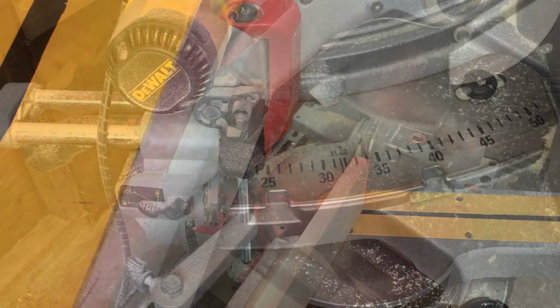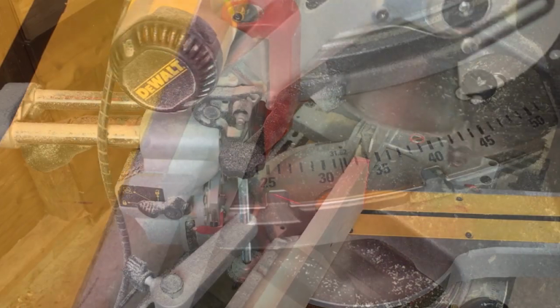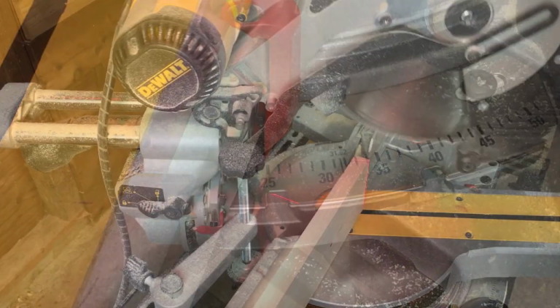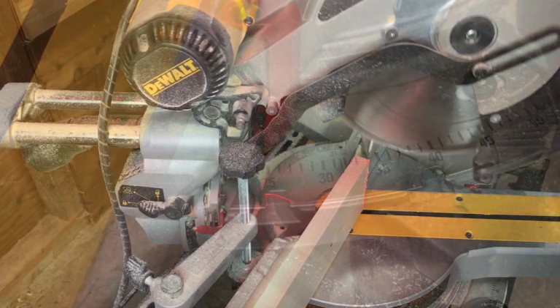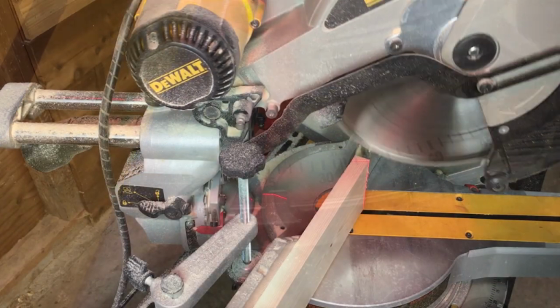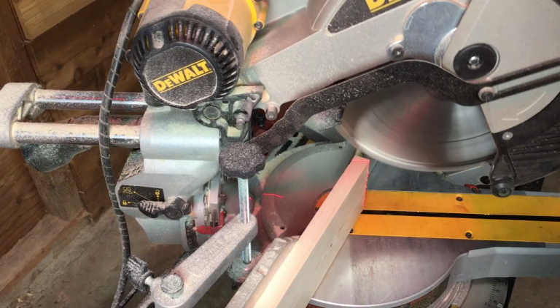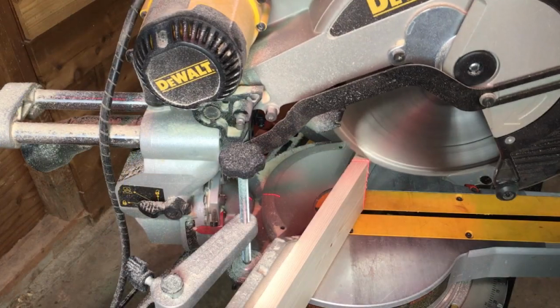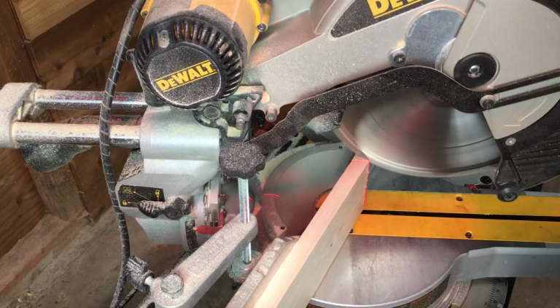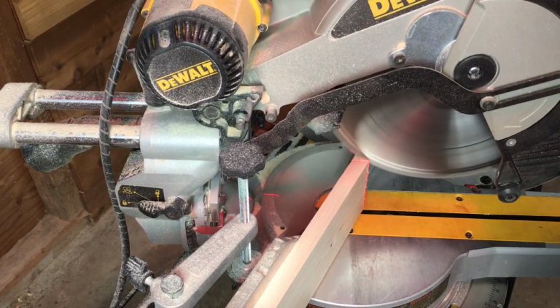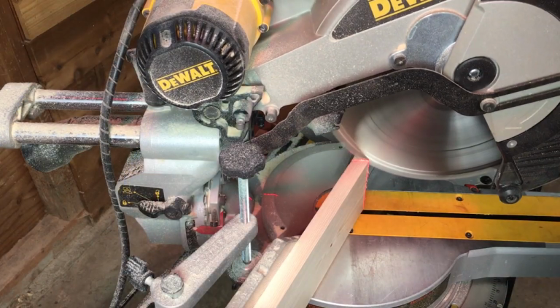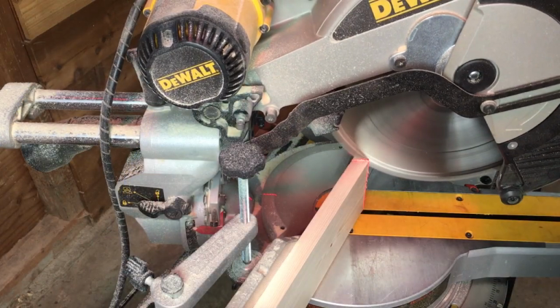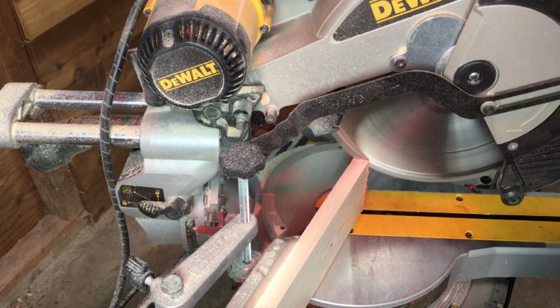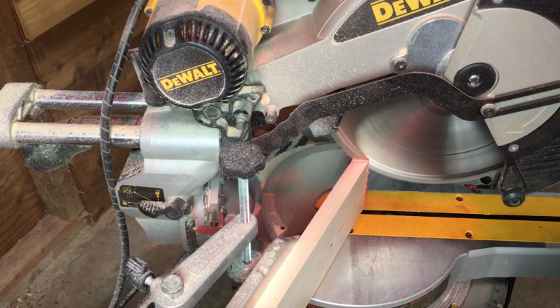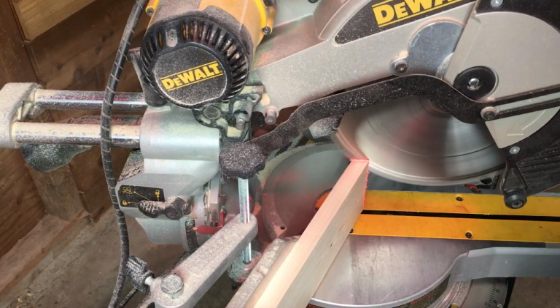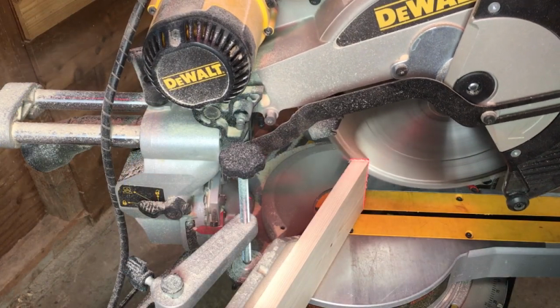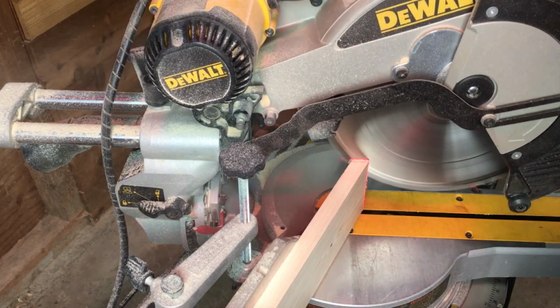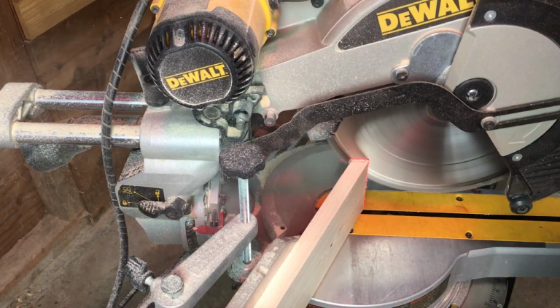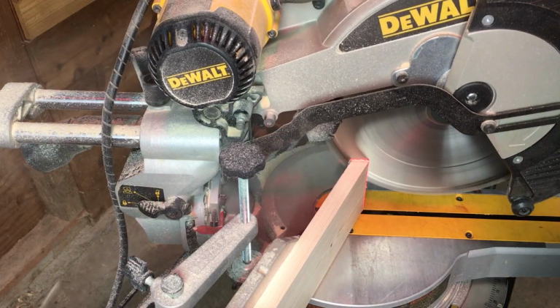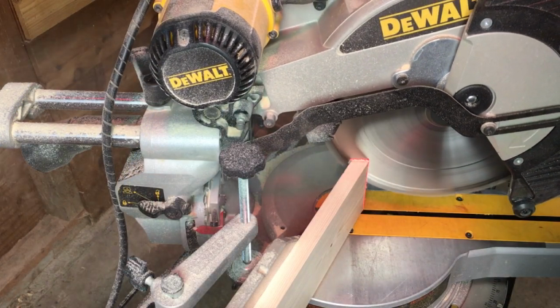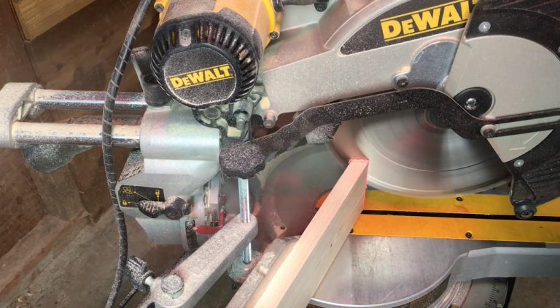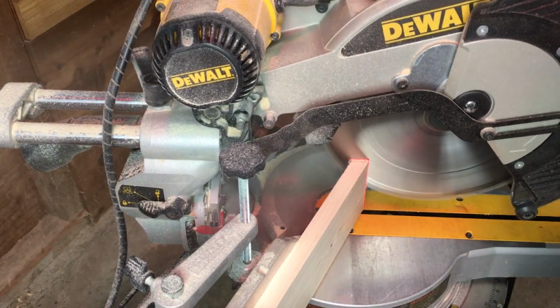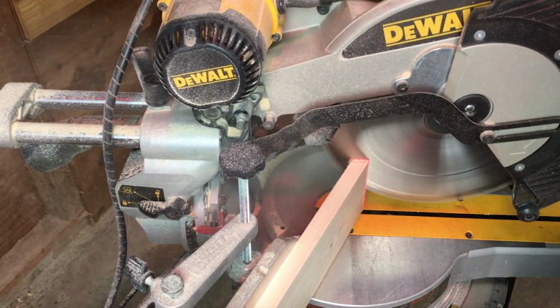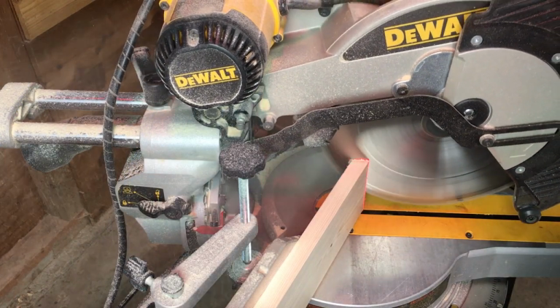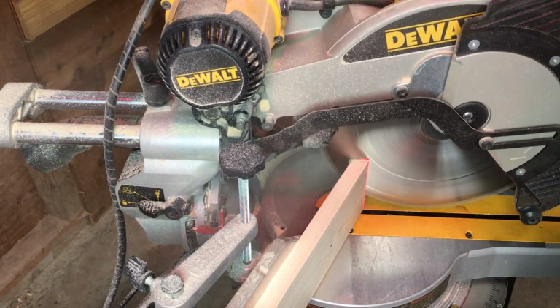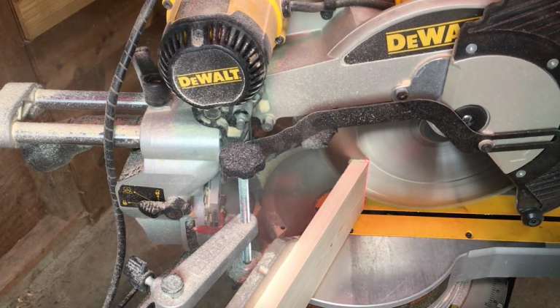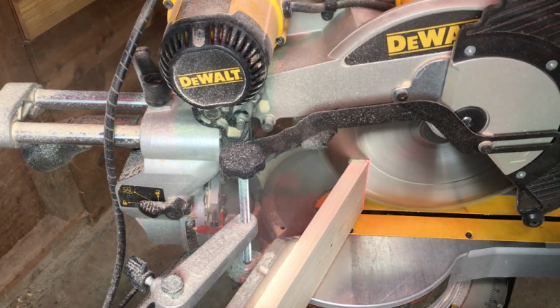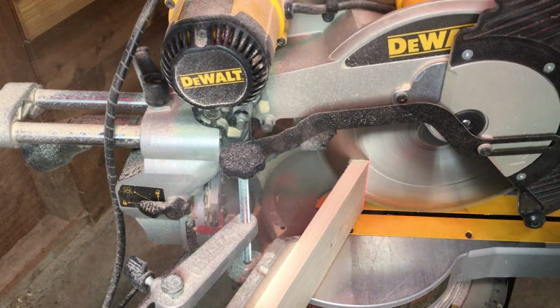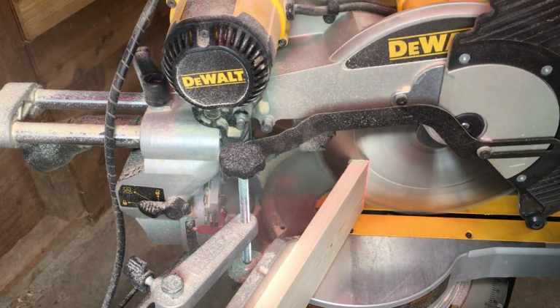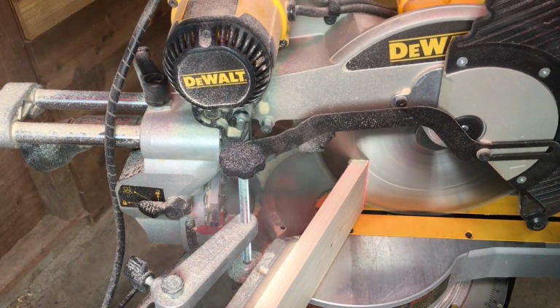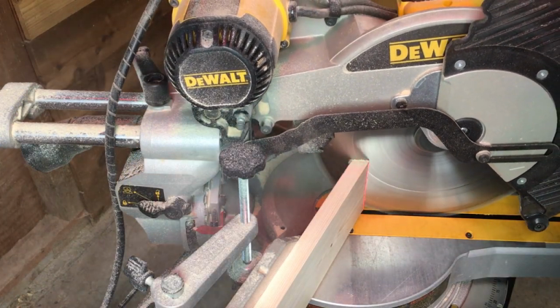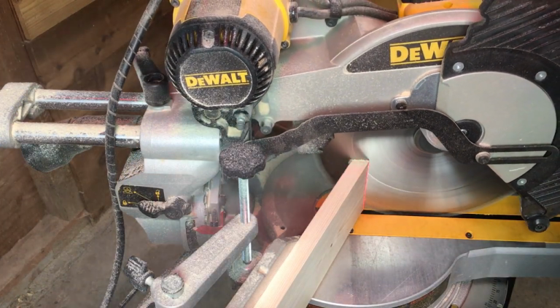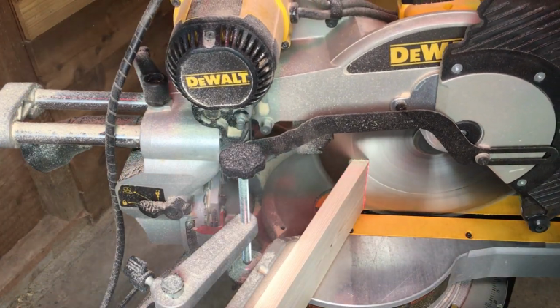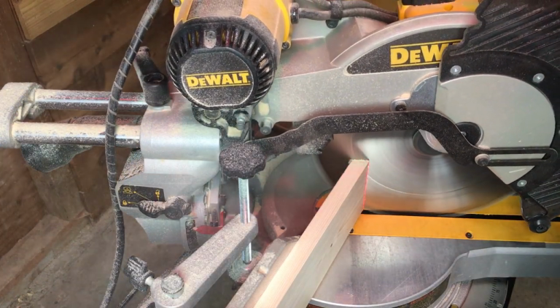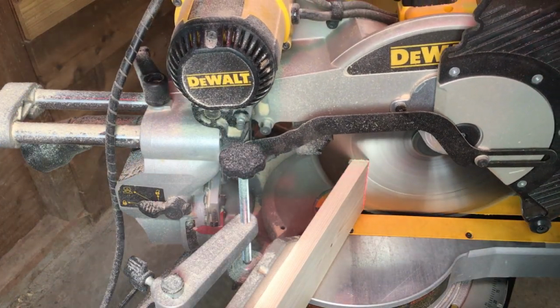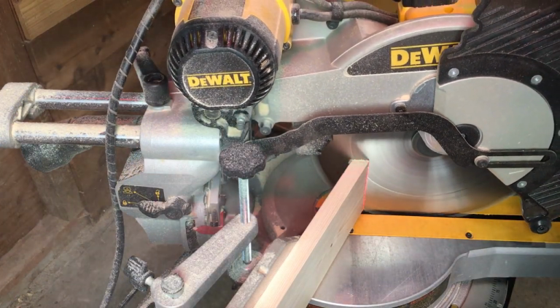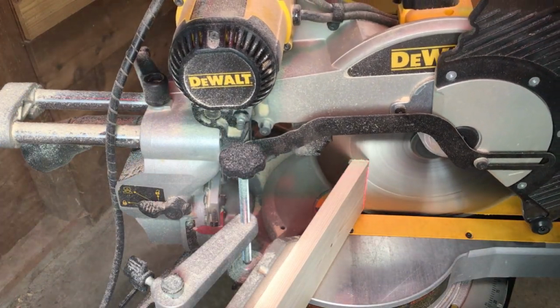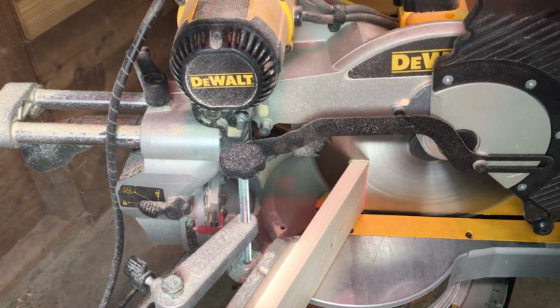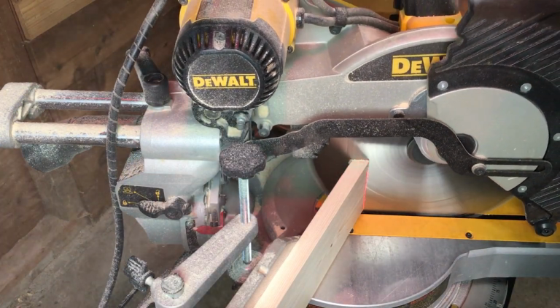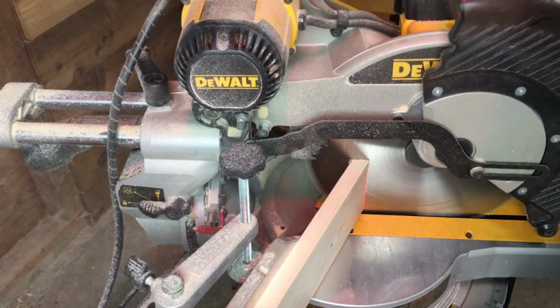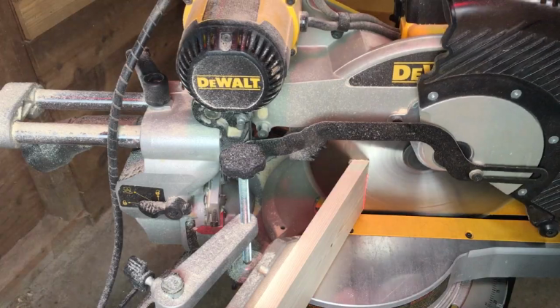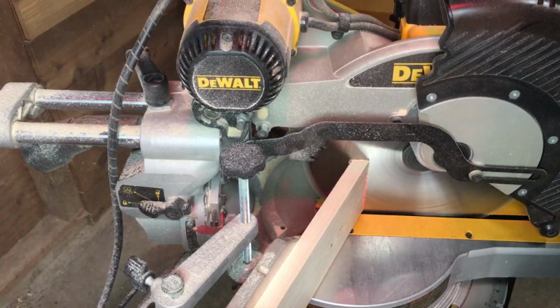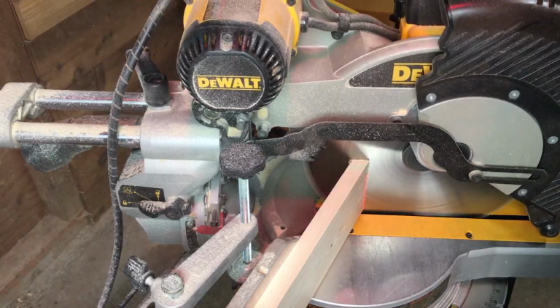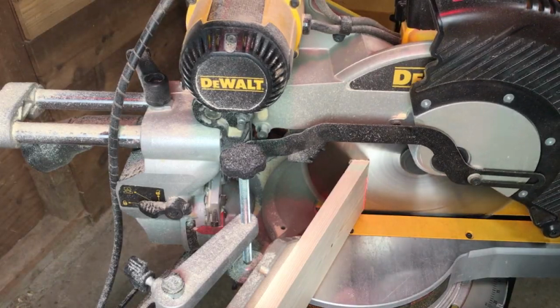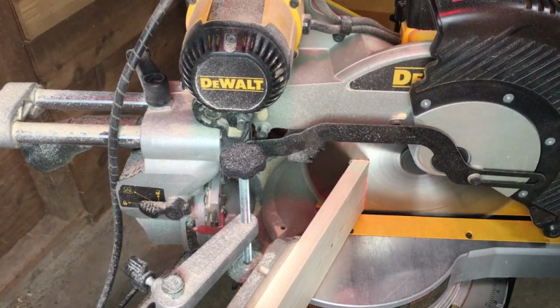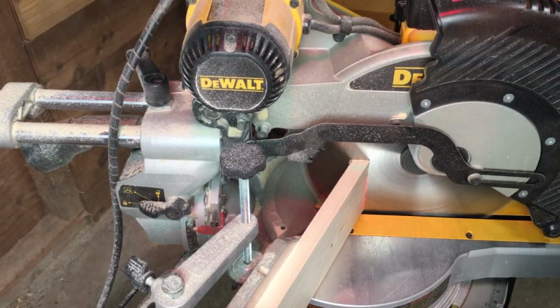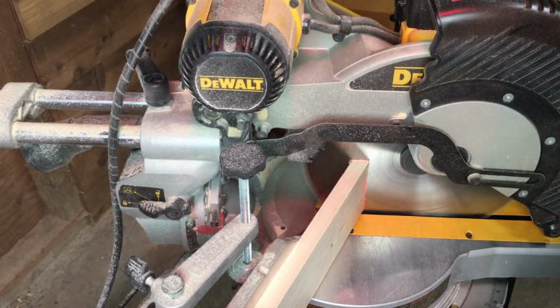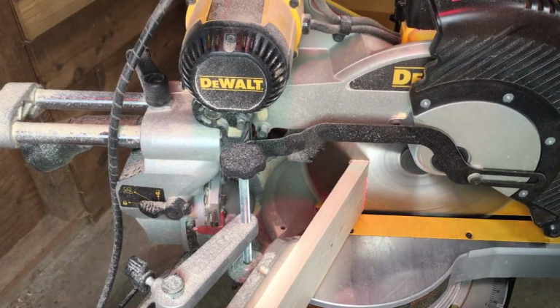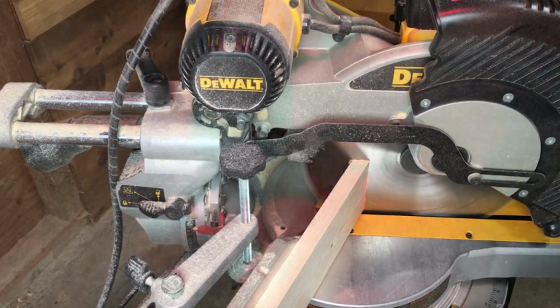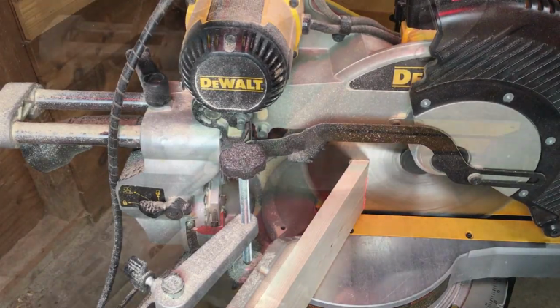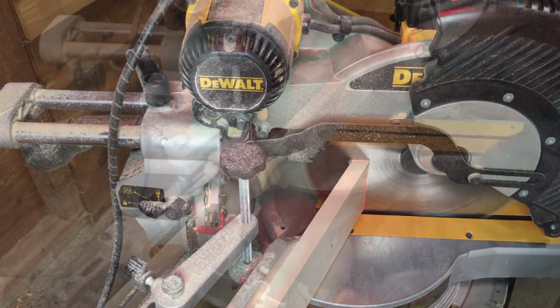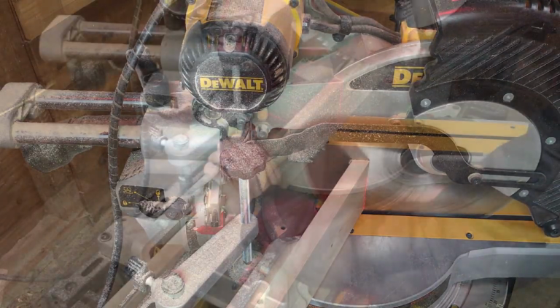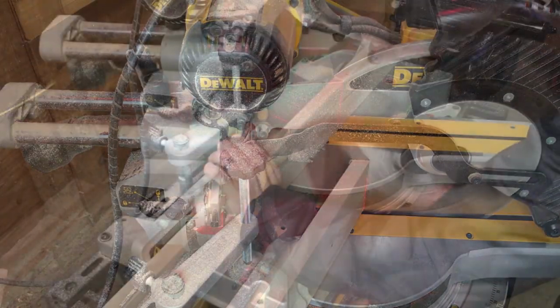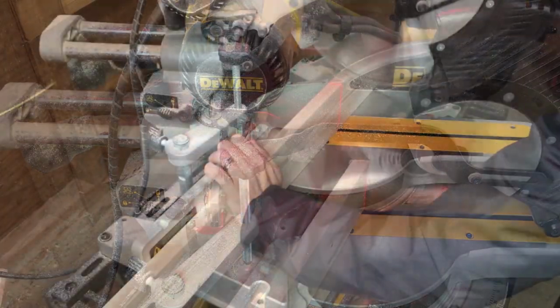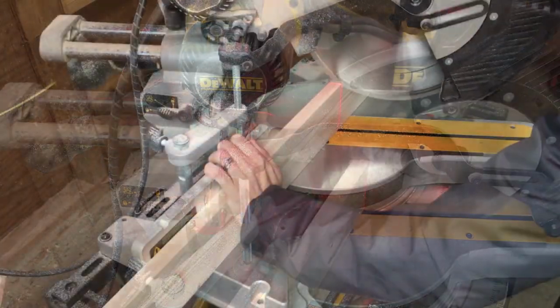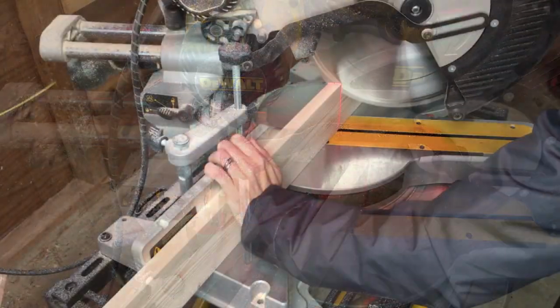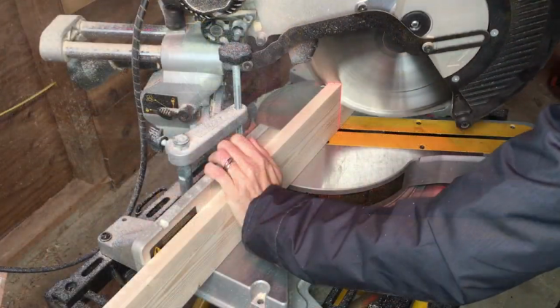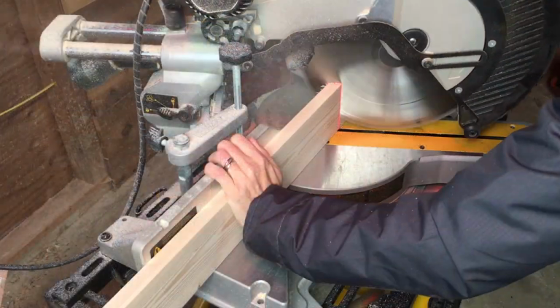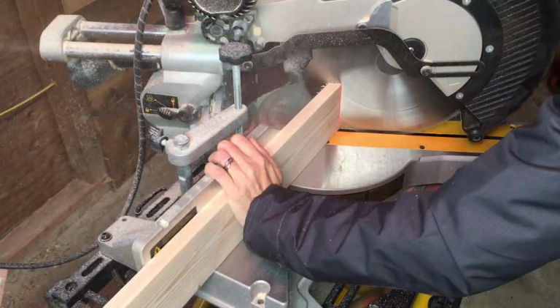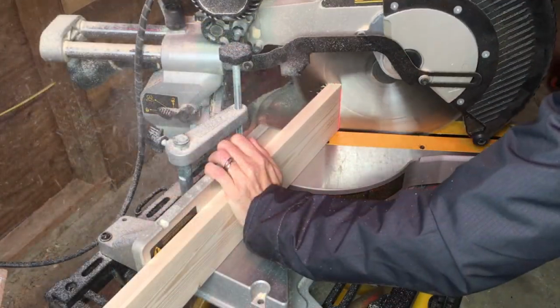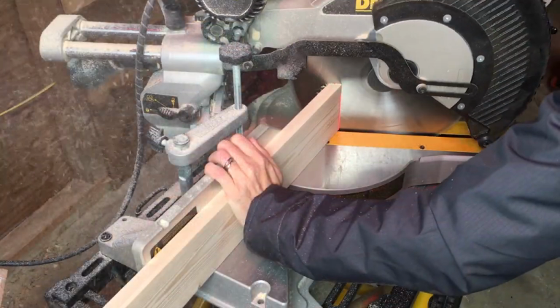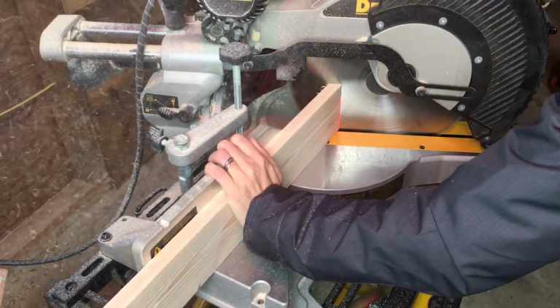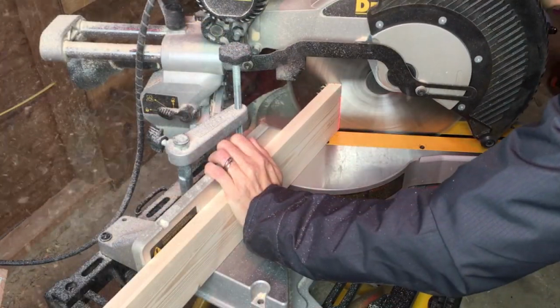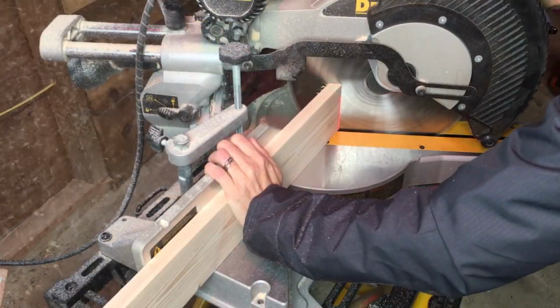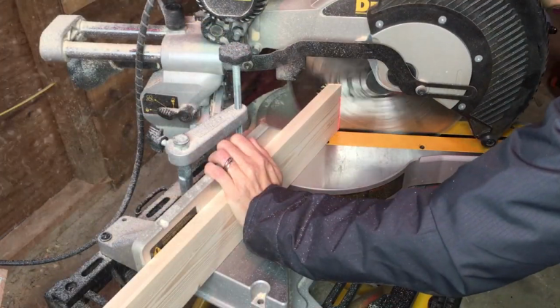Next I cut the shelves with a 25 degree bevel on both sides and I followed the plans exactly on the length of these.